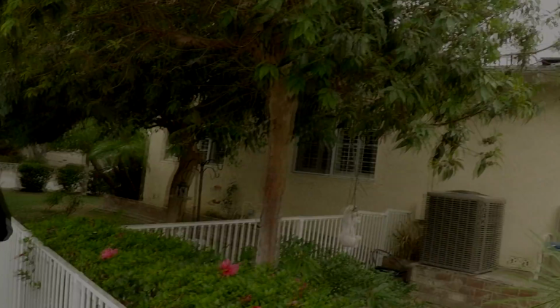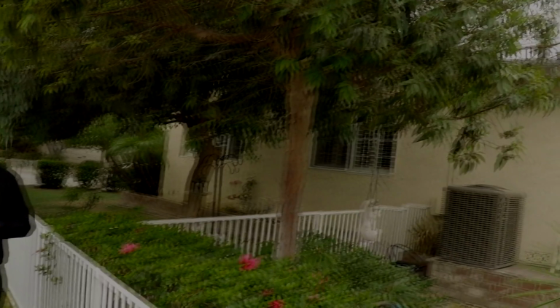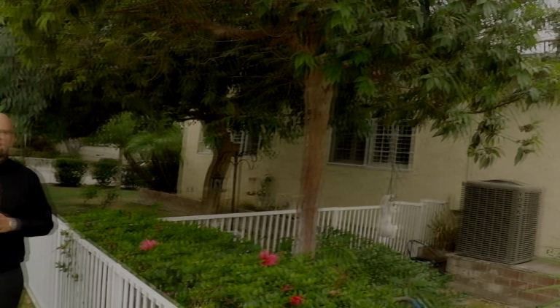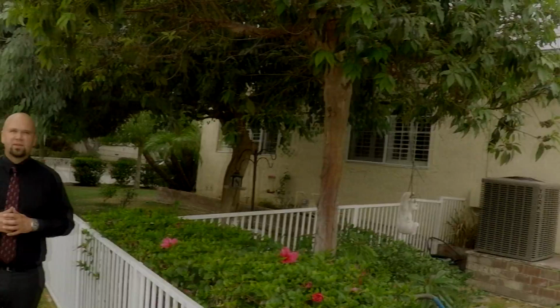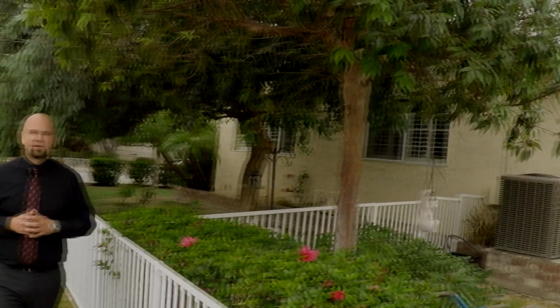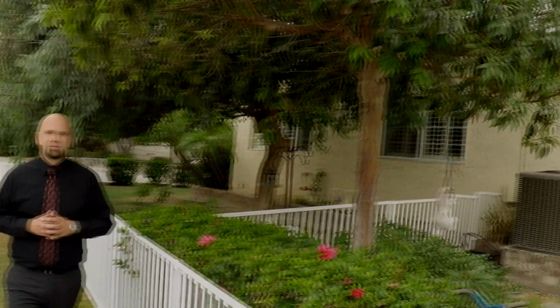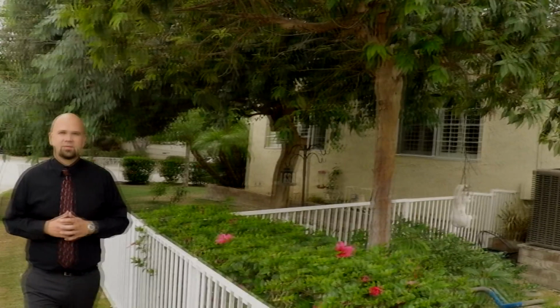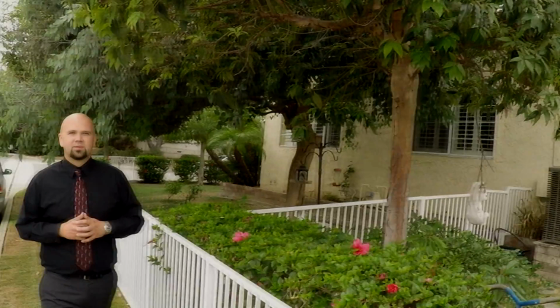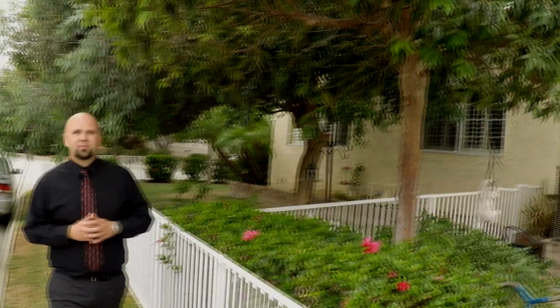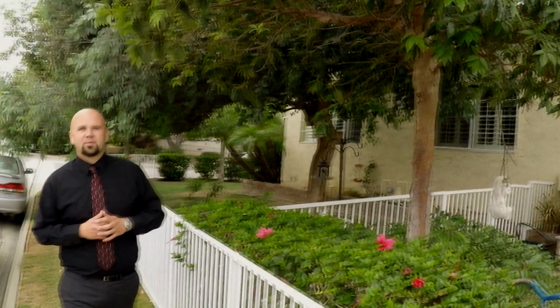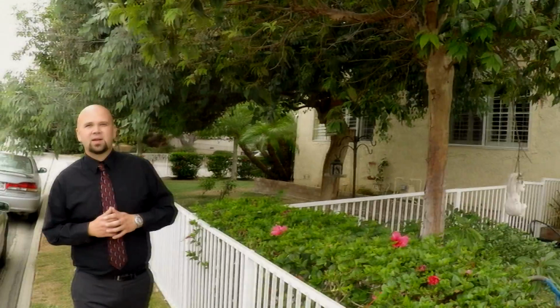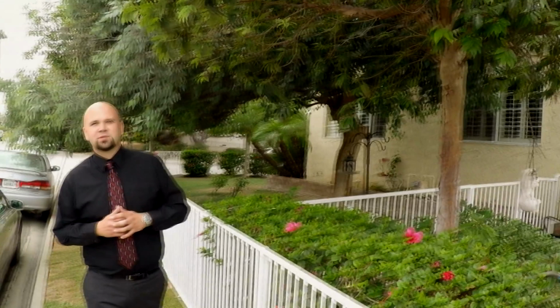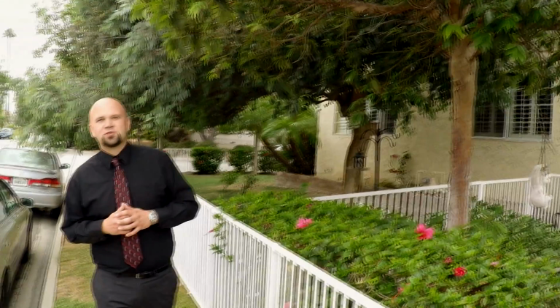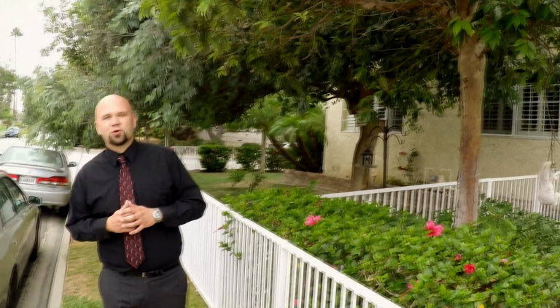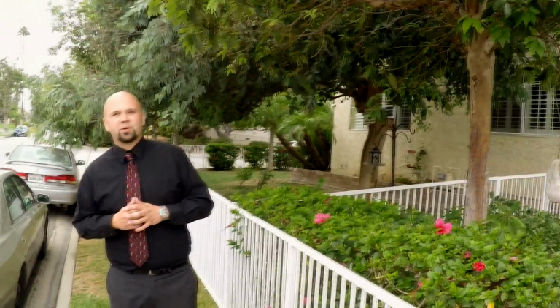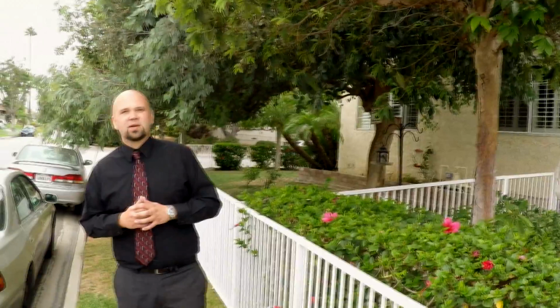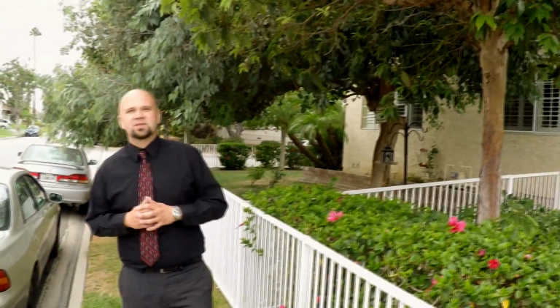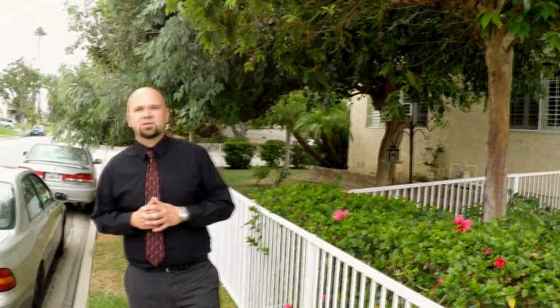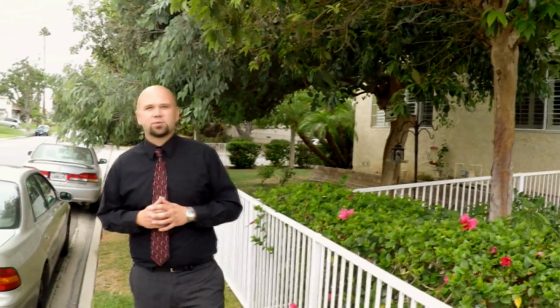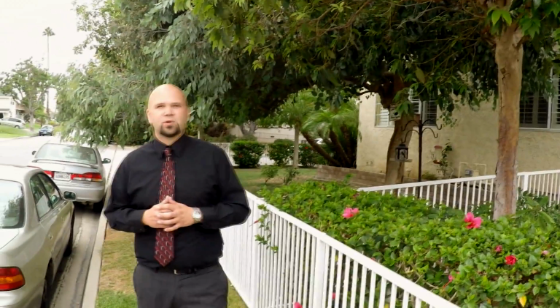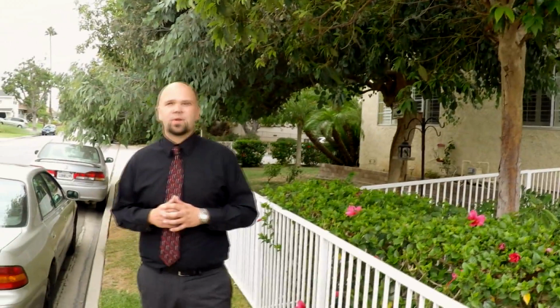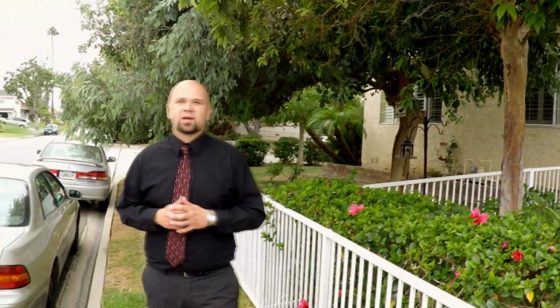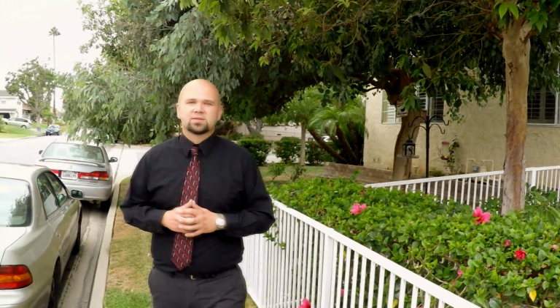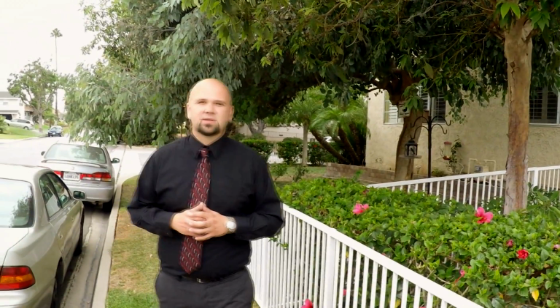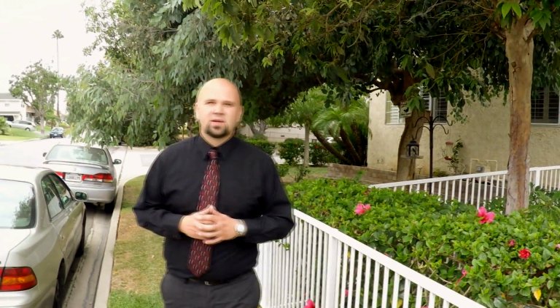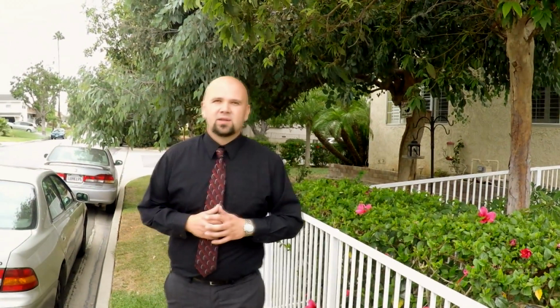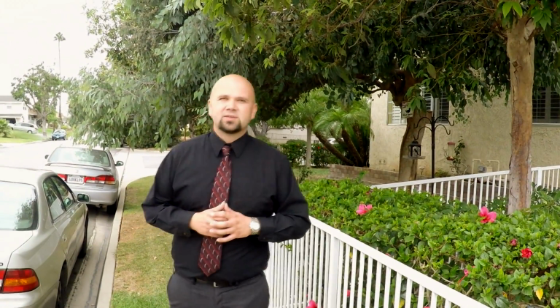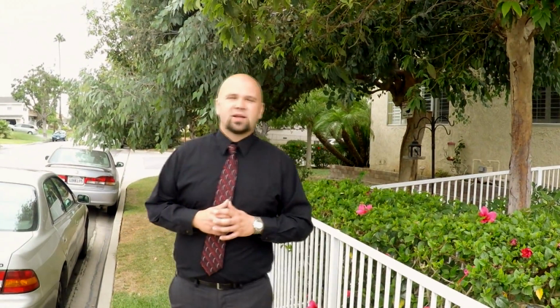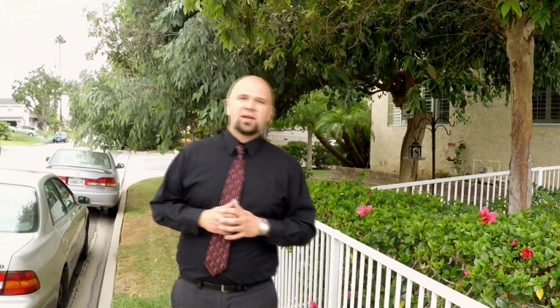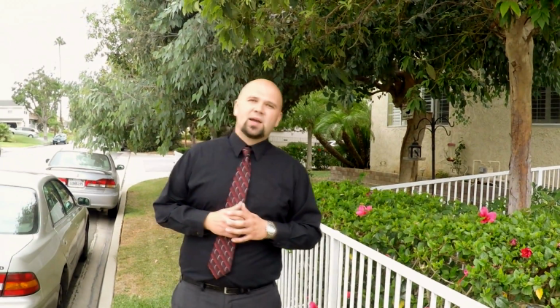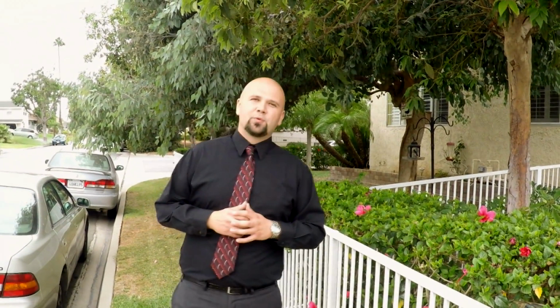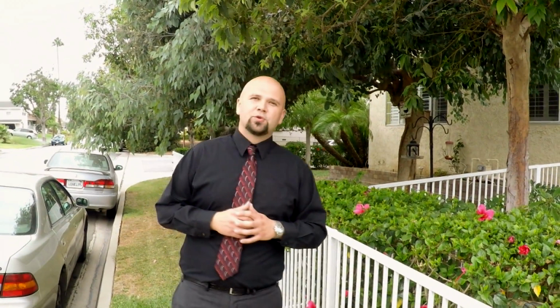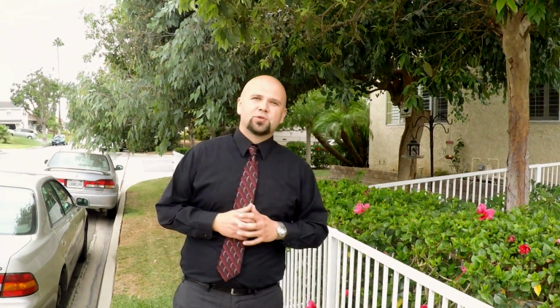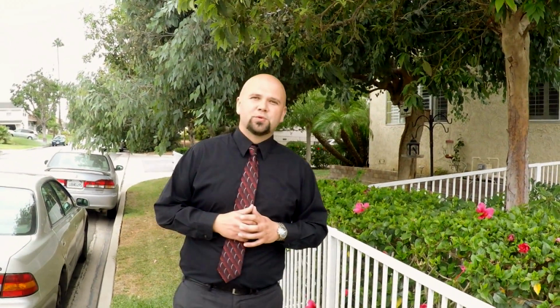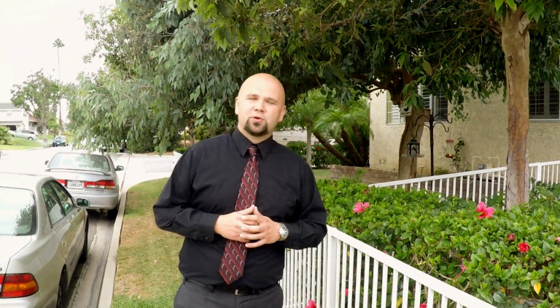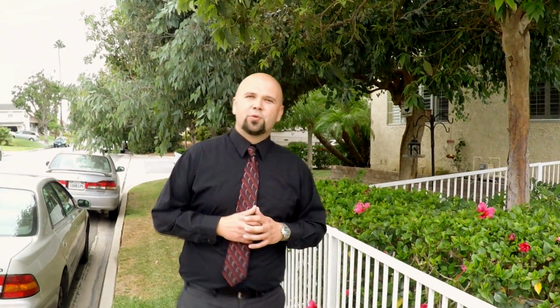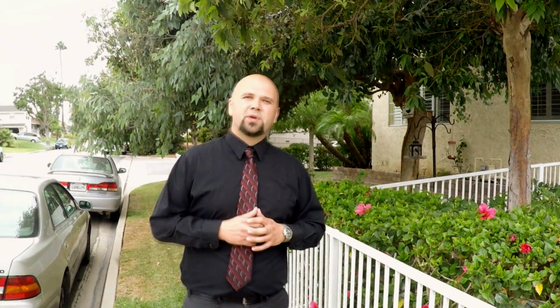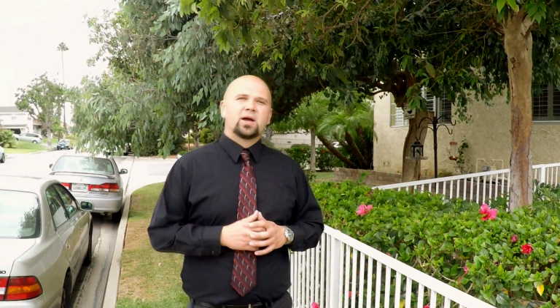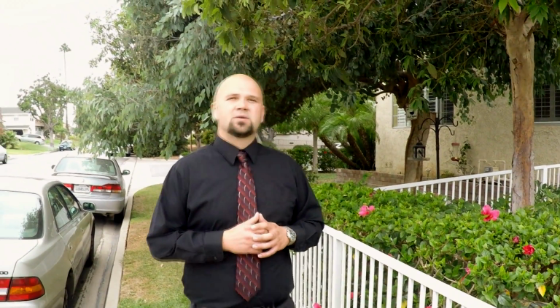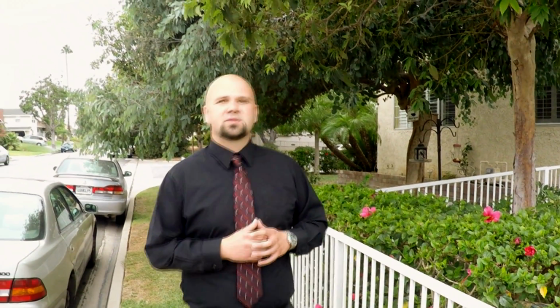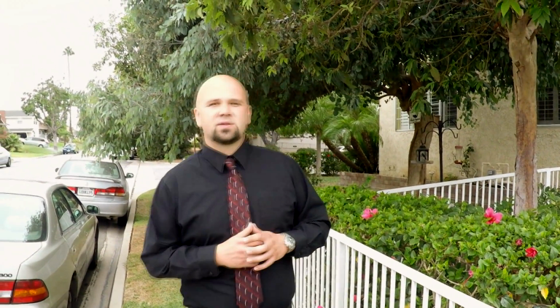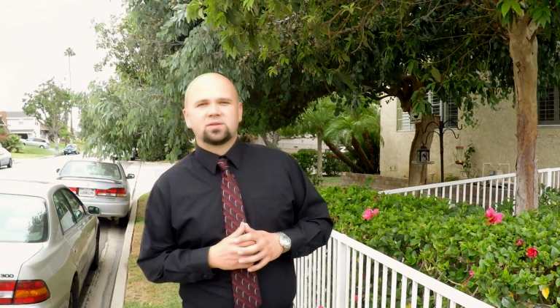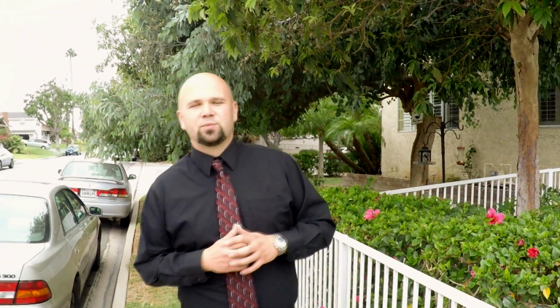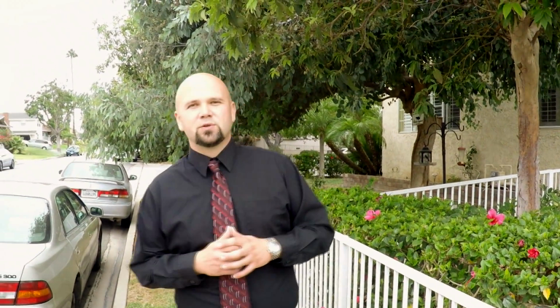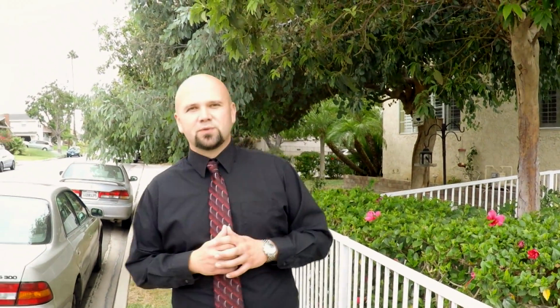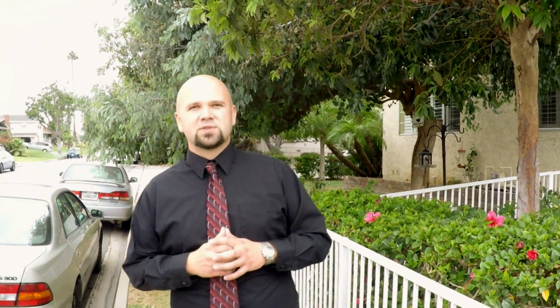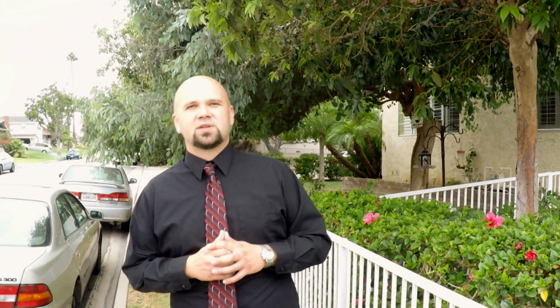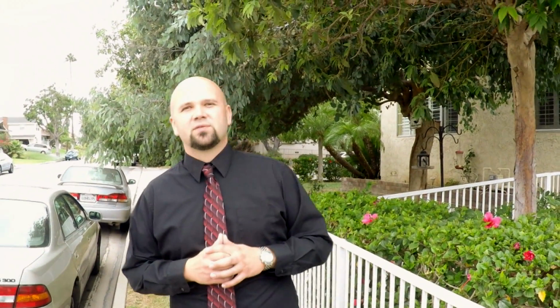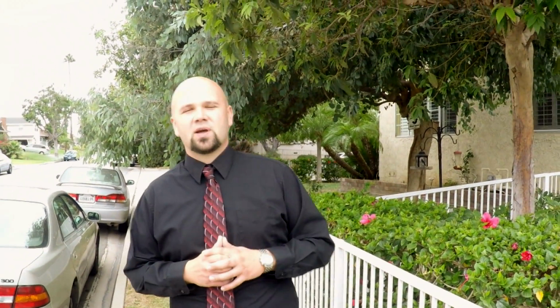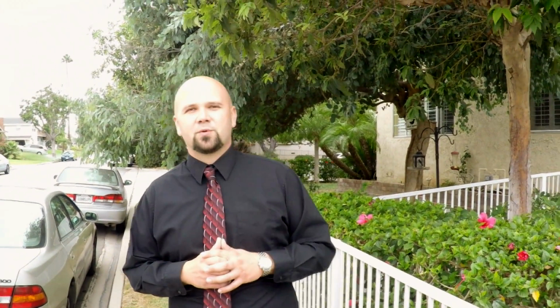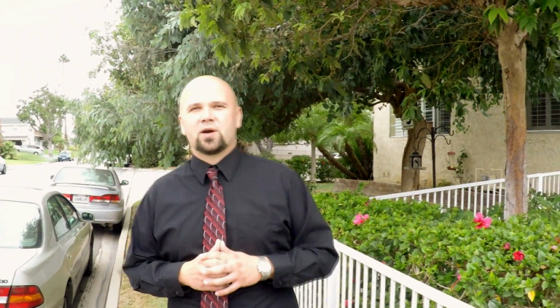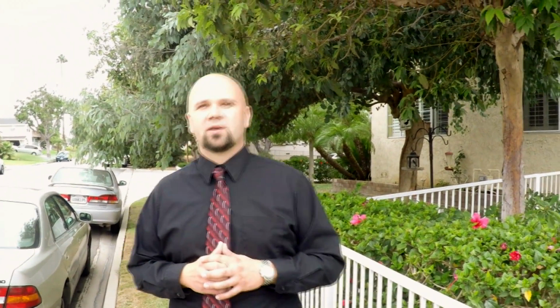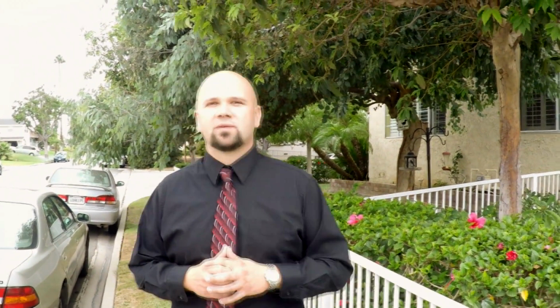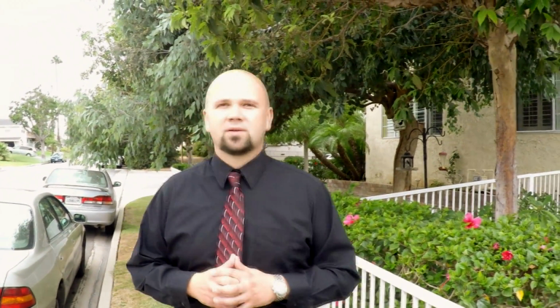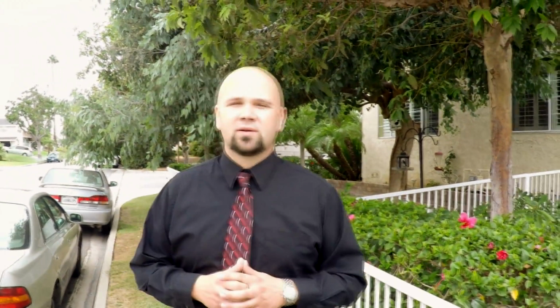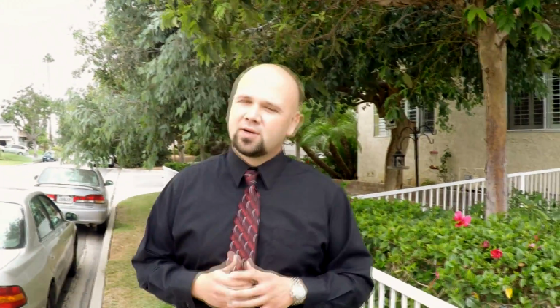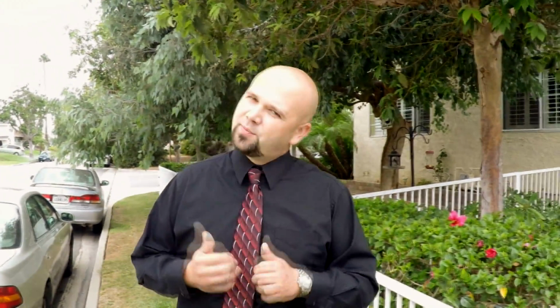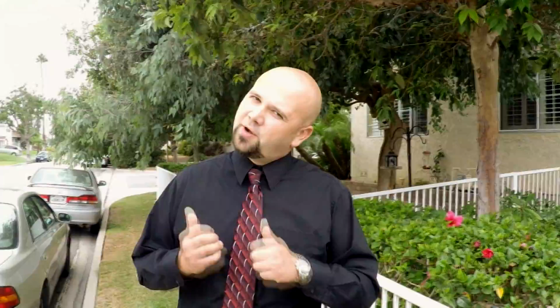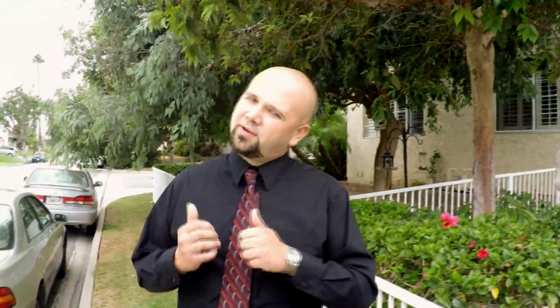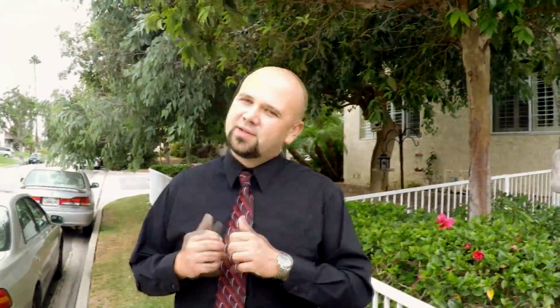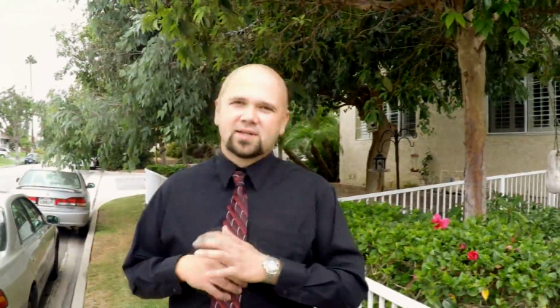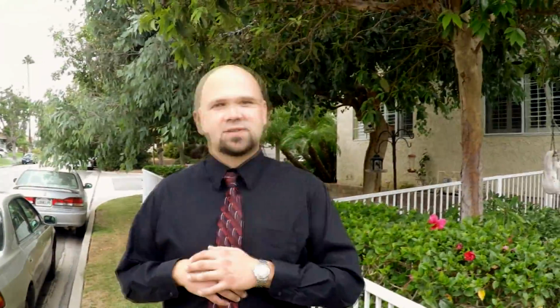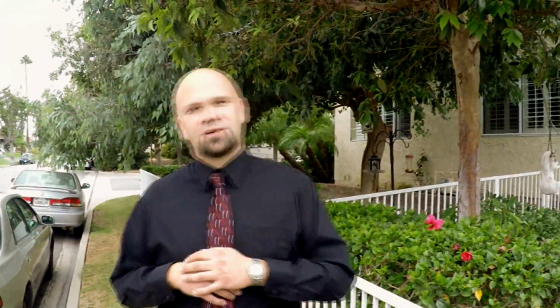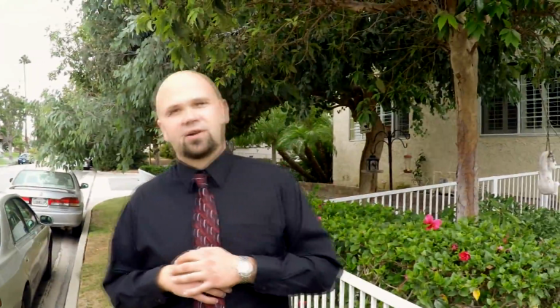Hi there, my name is Joe Baratsky with RE-MAX. Today I'm going to build an open house in the beautiful city of La Mirada. Come on, let's get started.